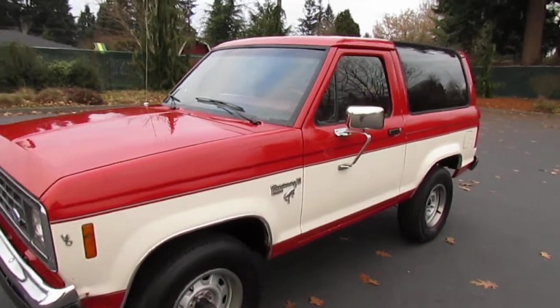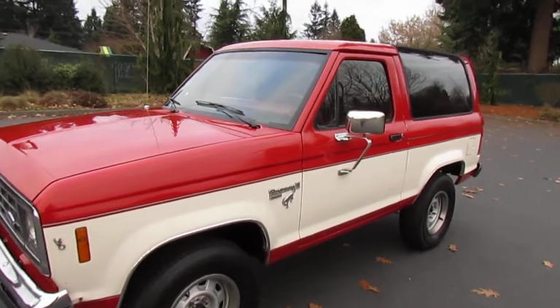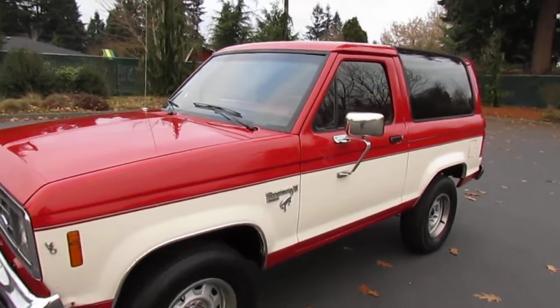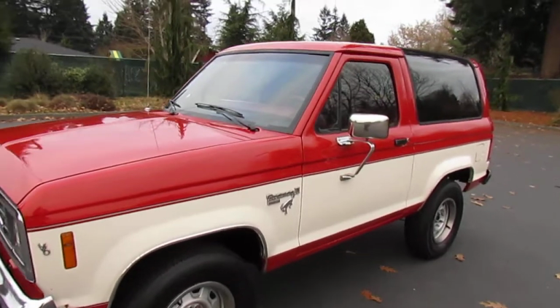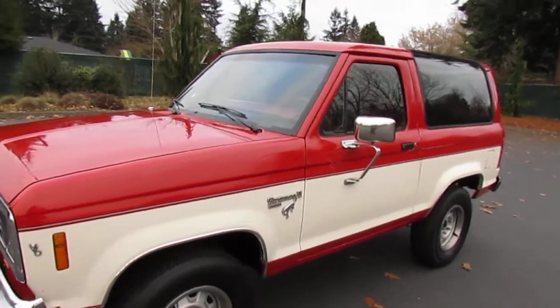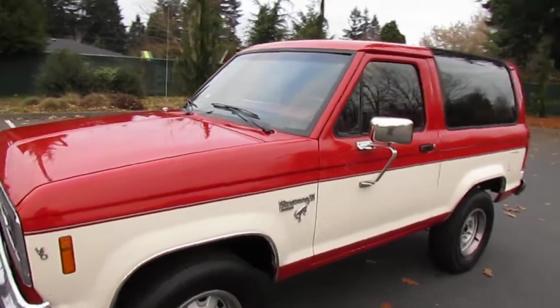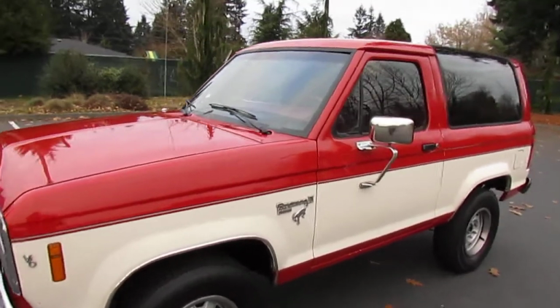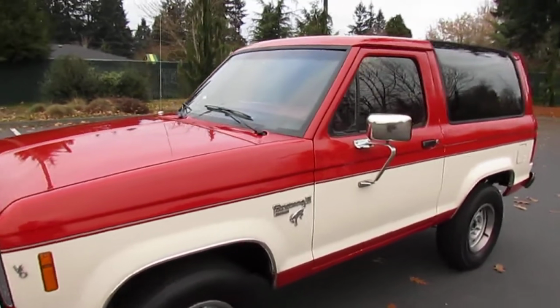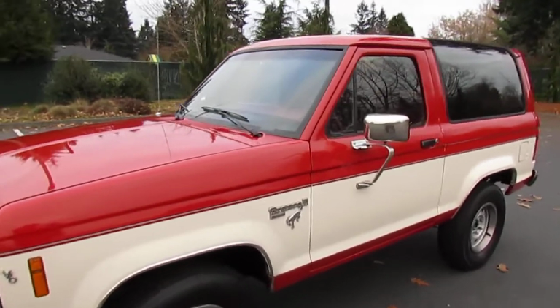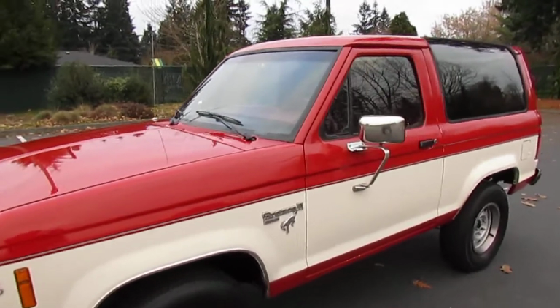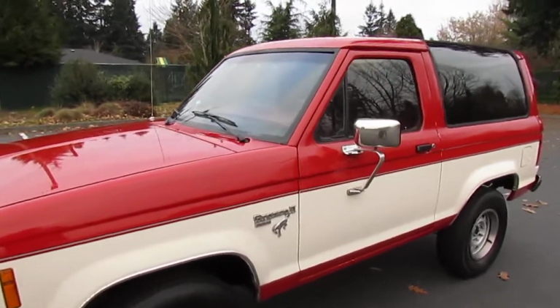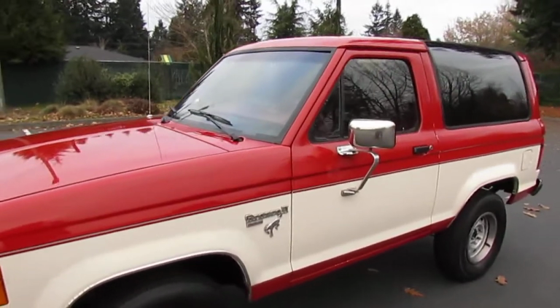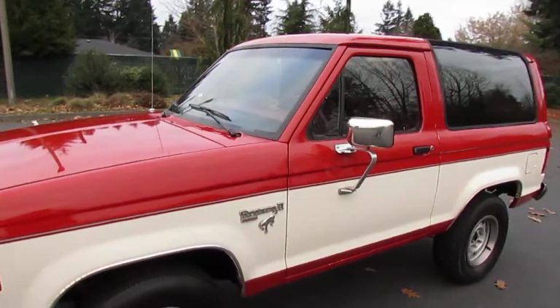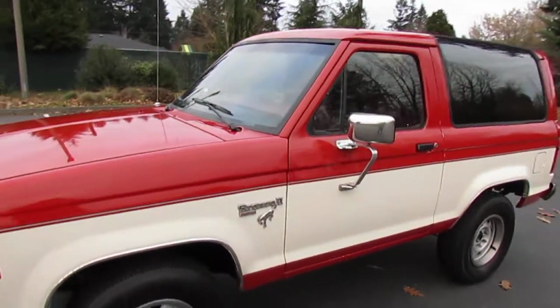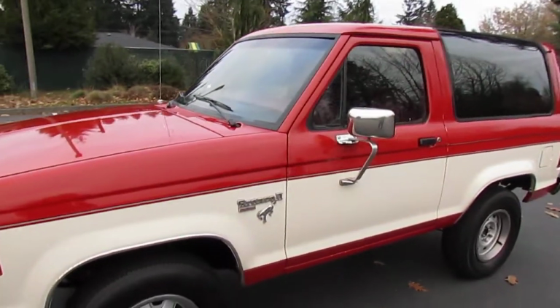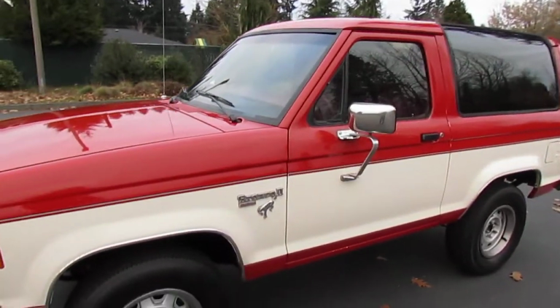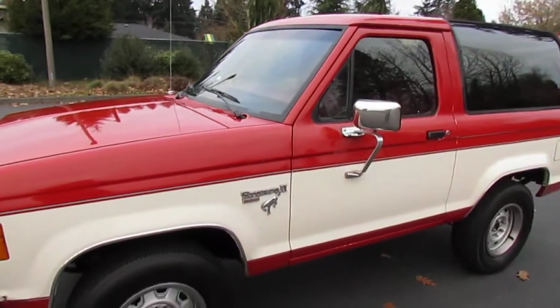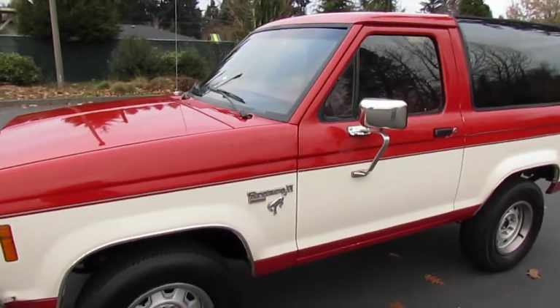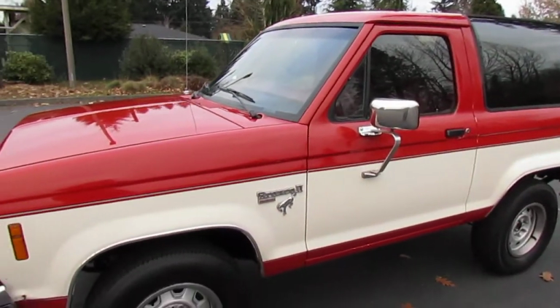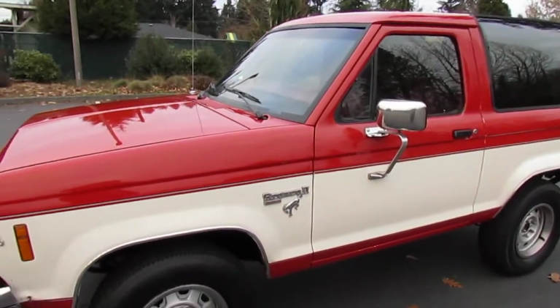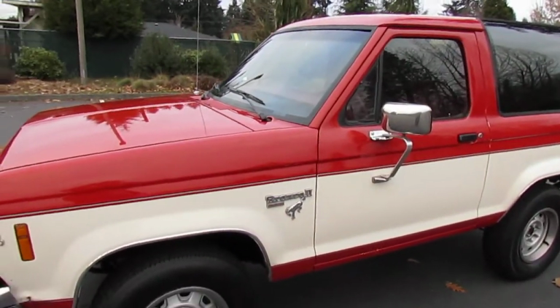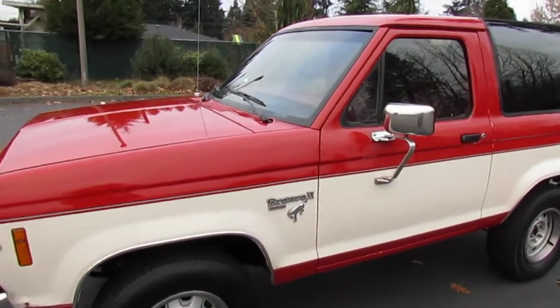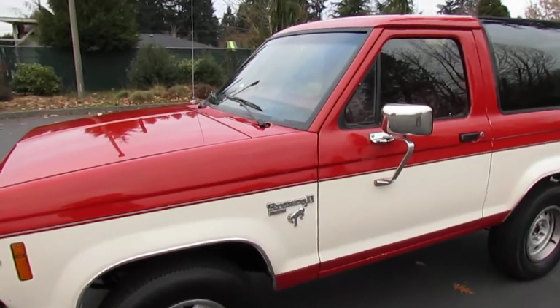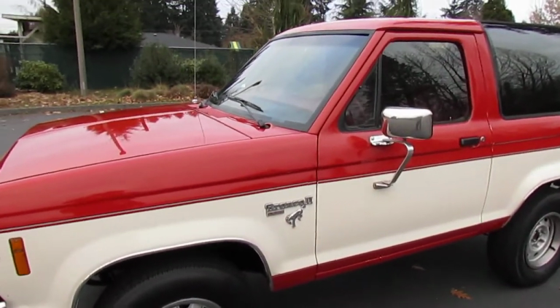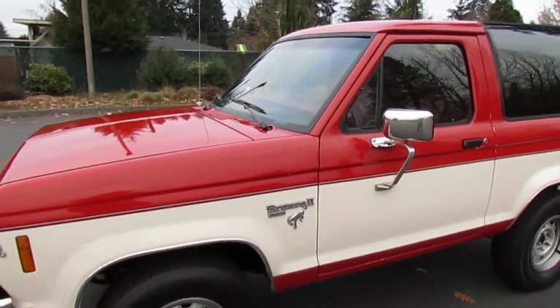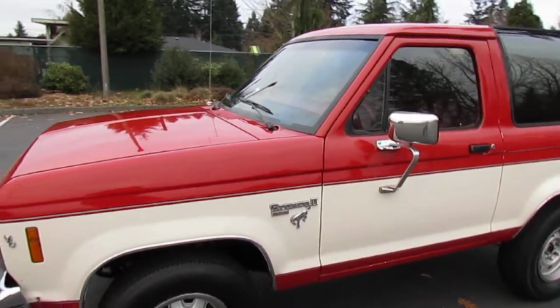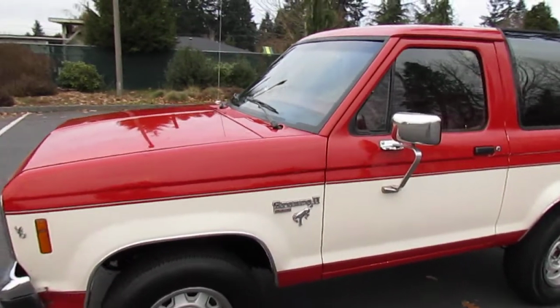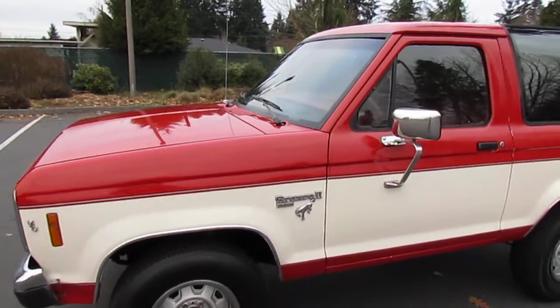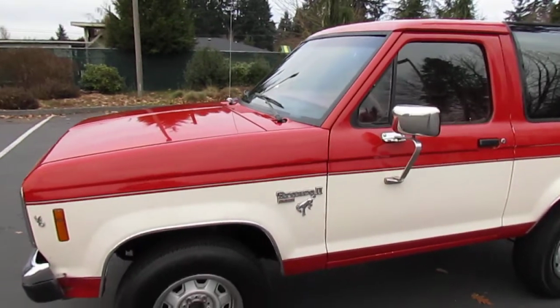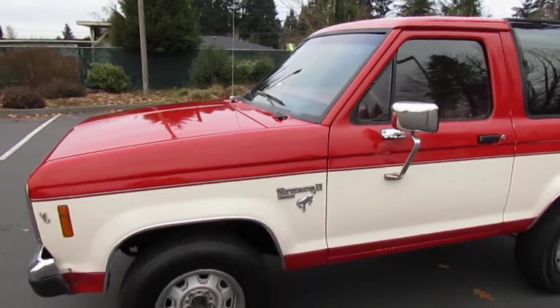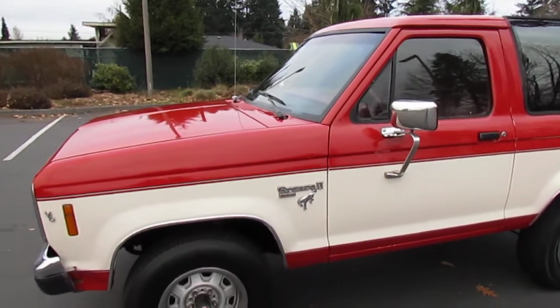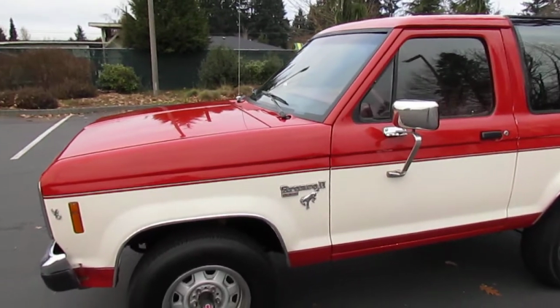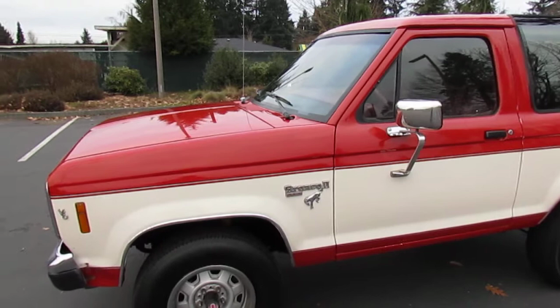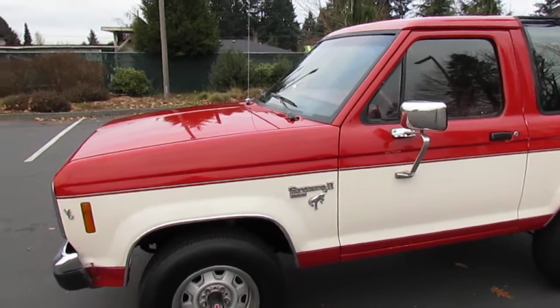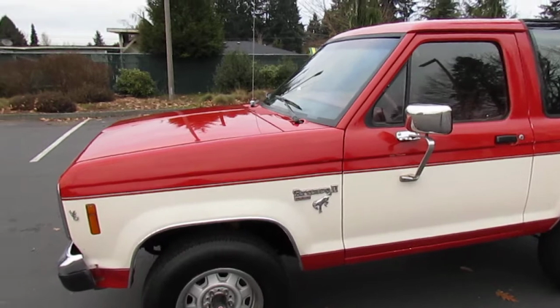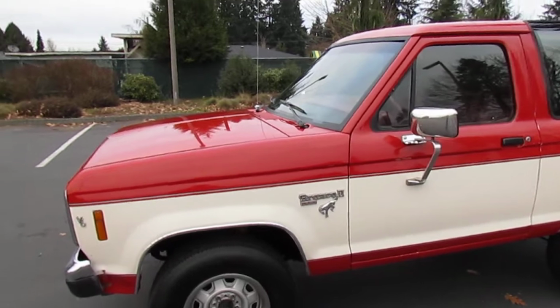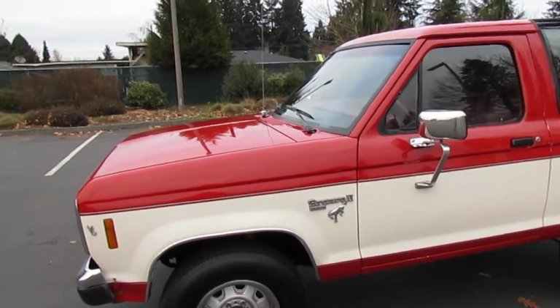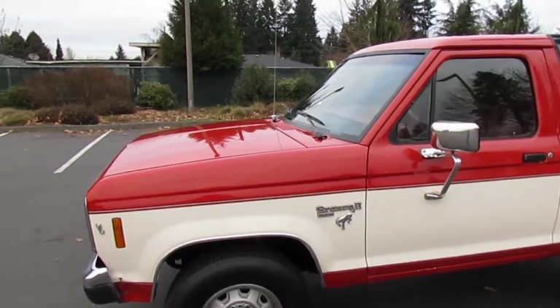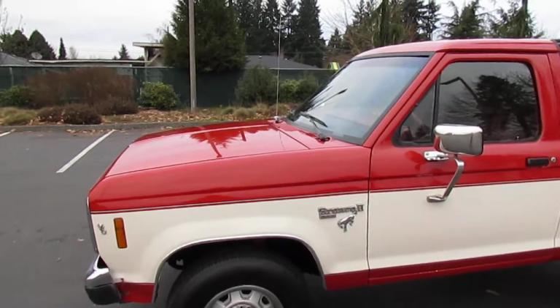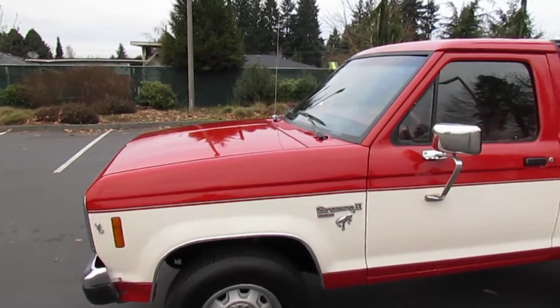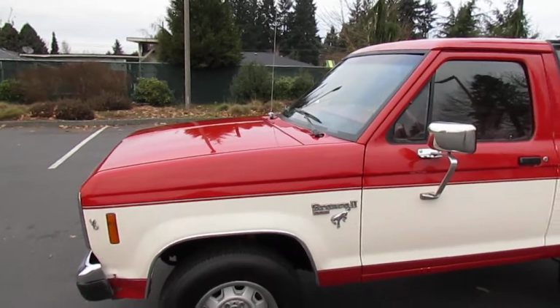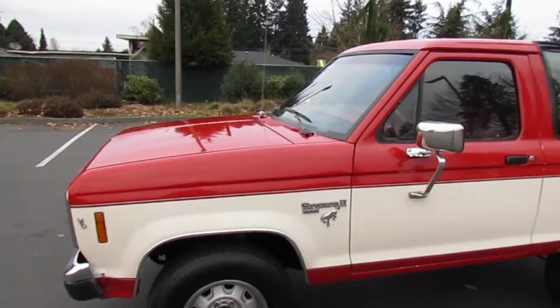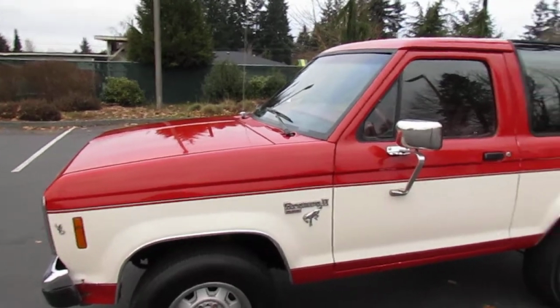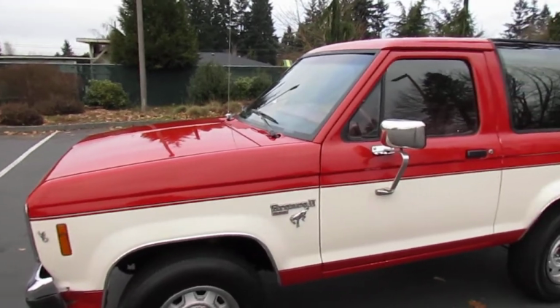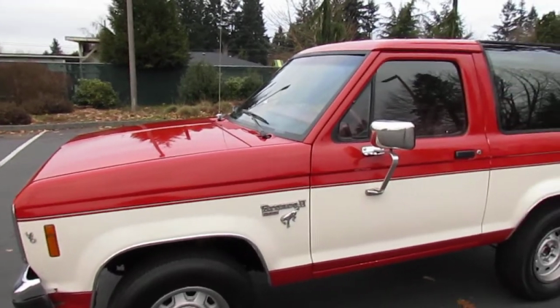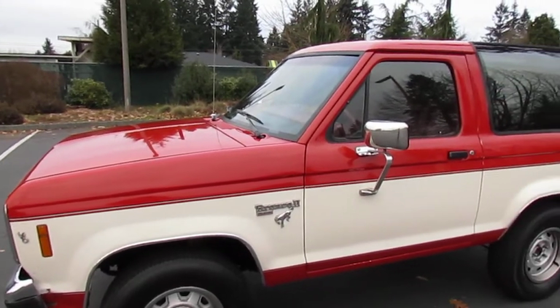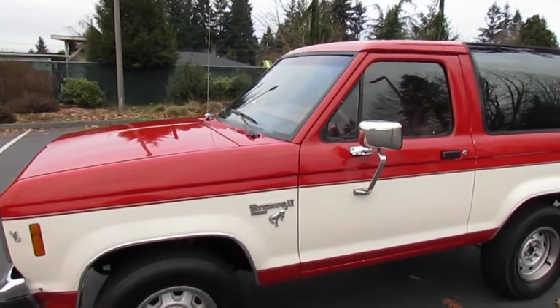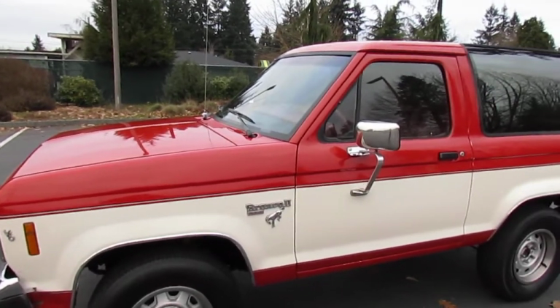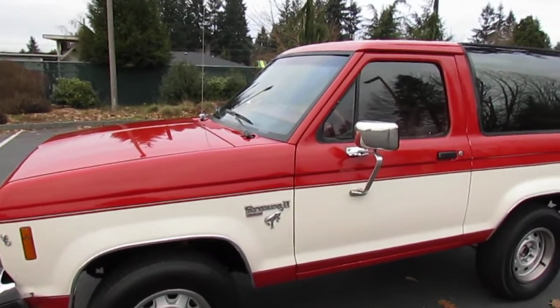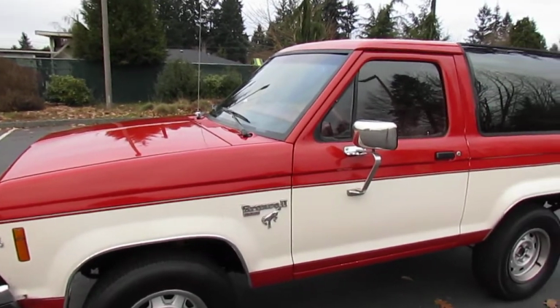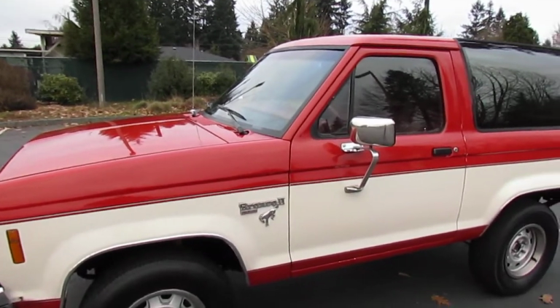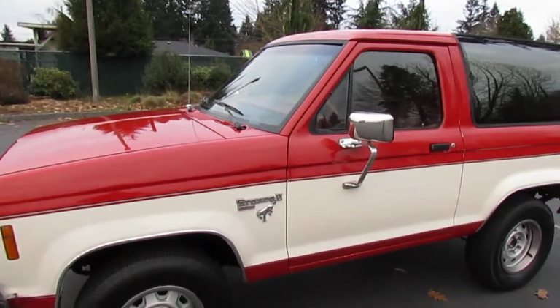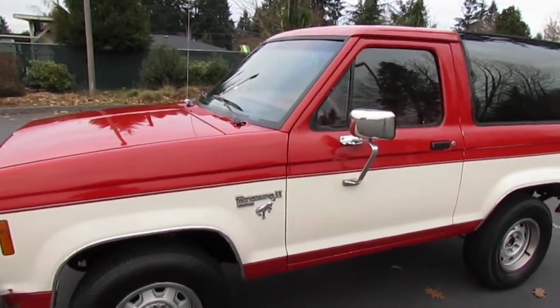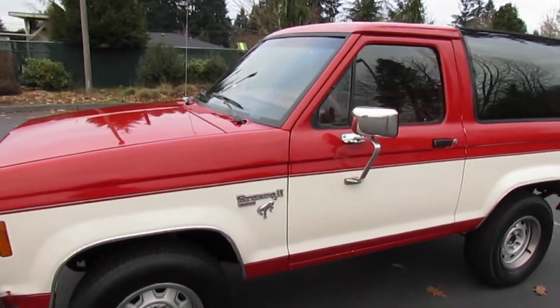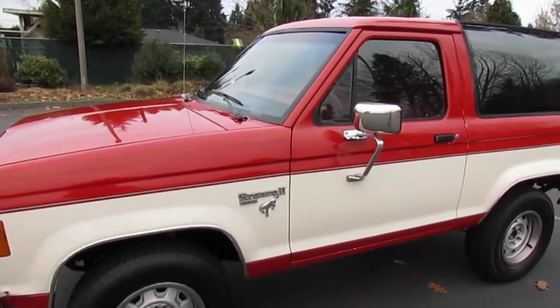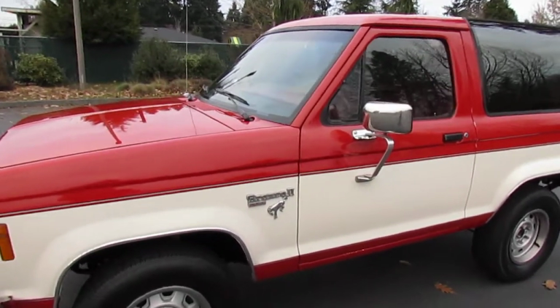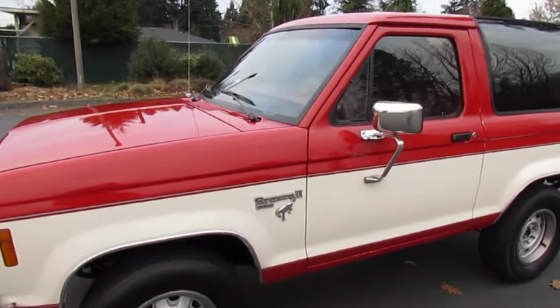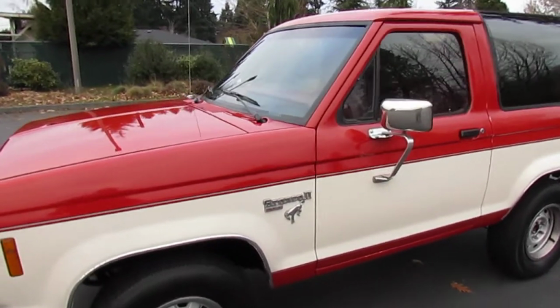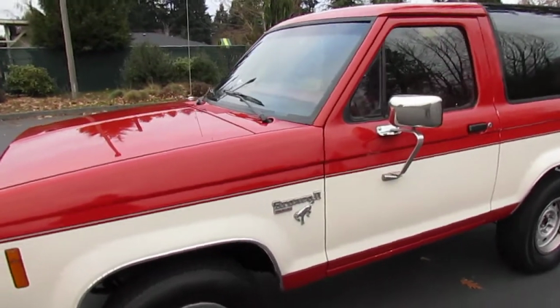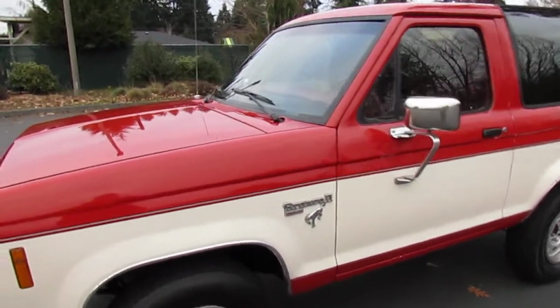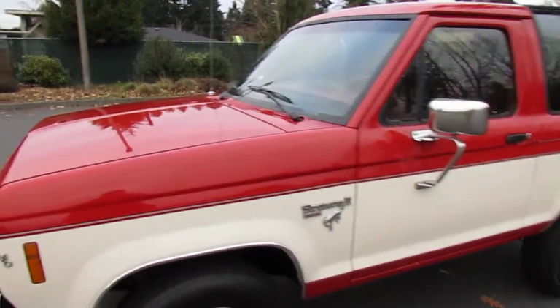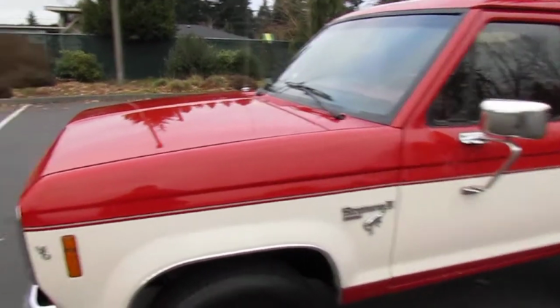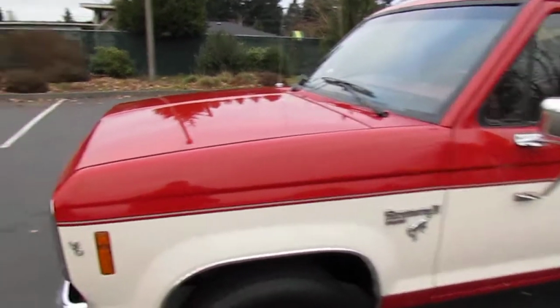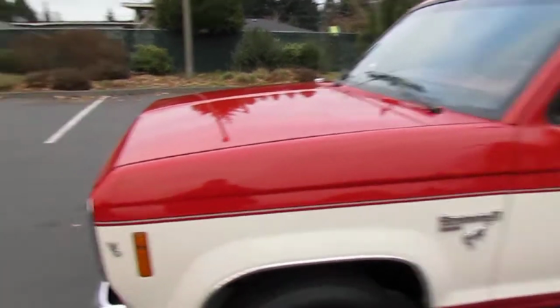We always do separate videos — a cold startup video, a running and driving video, and so on. Here we'll get into the body.